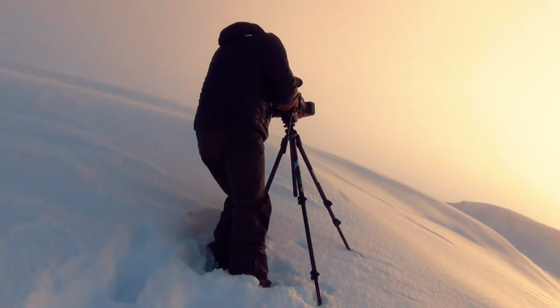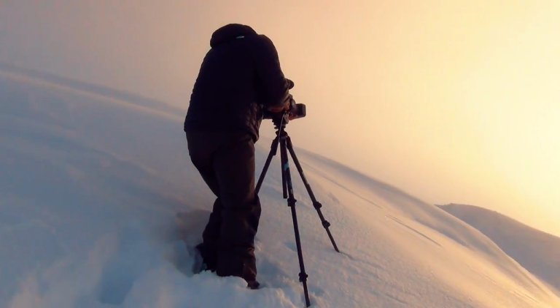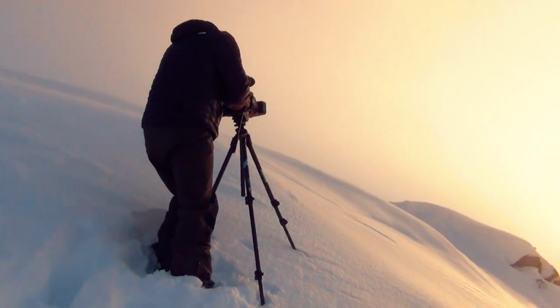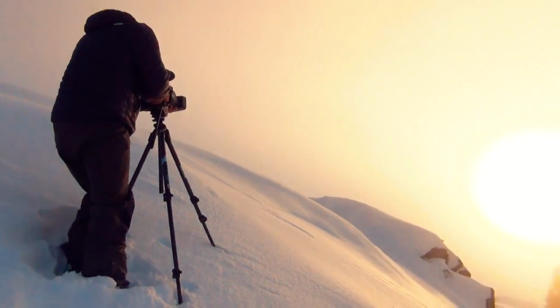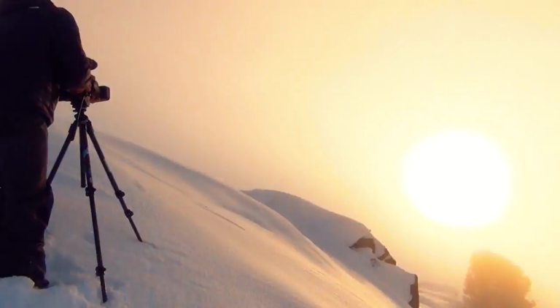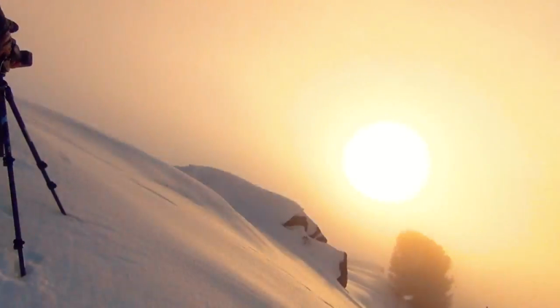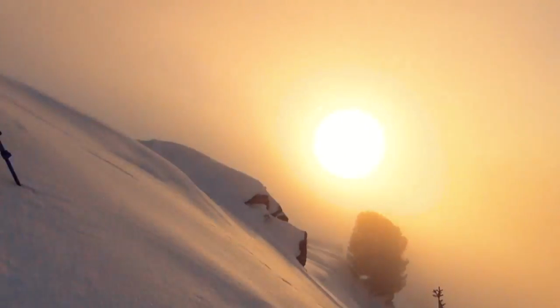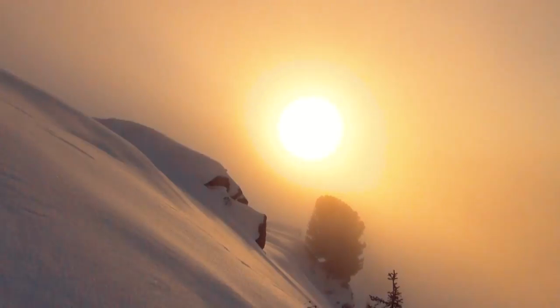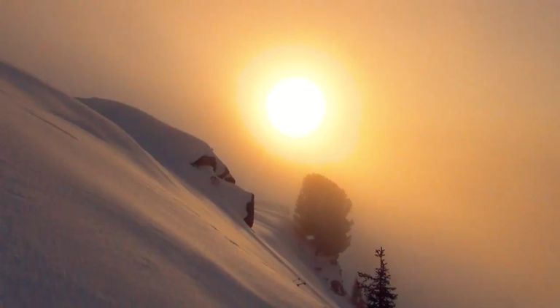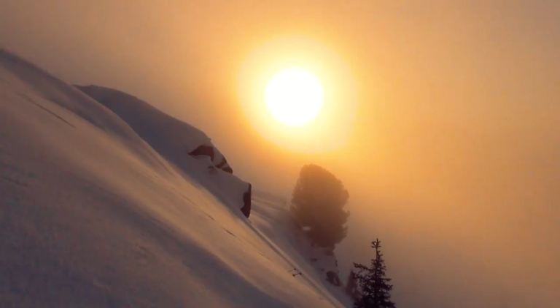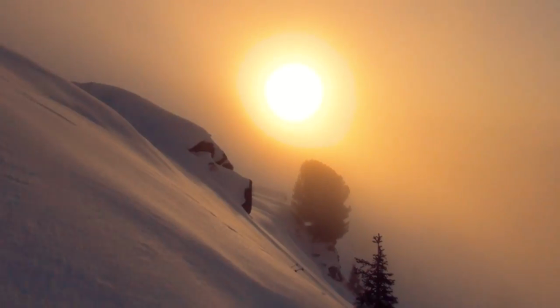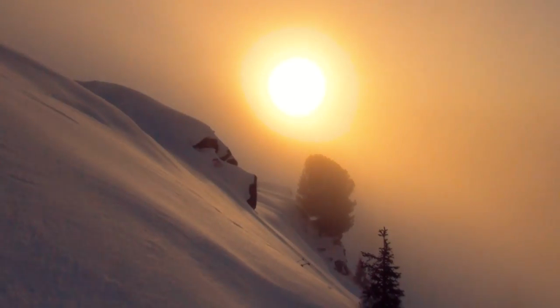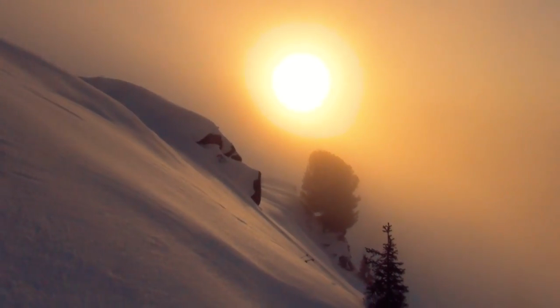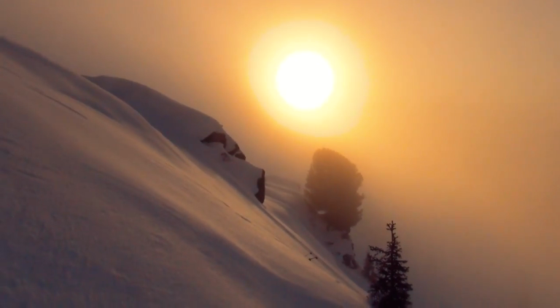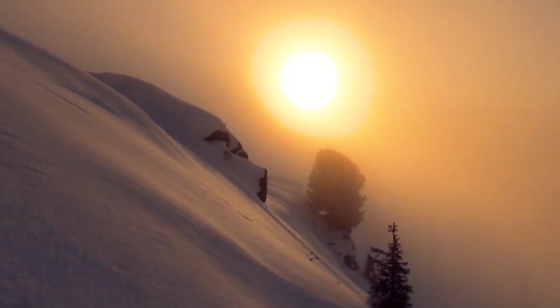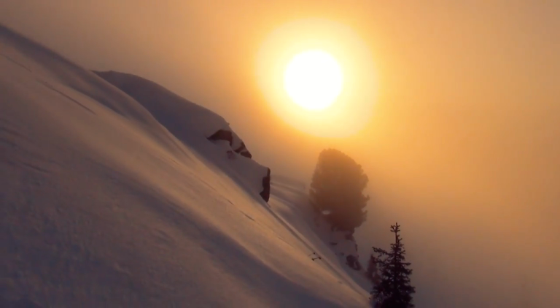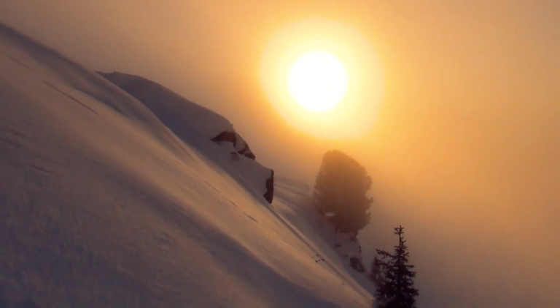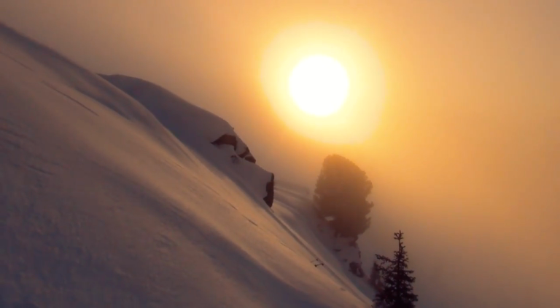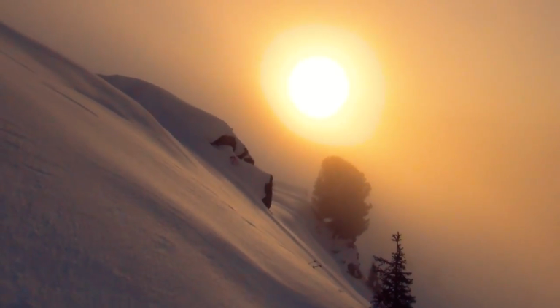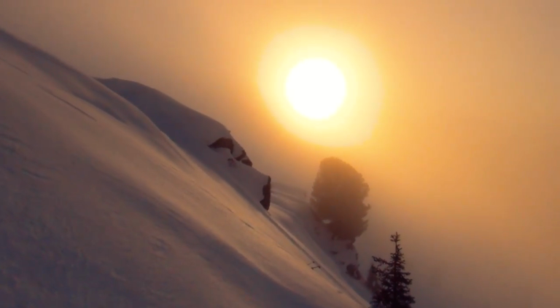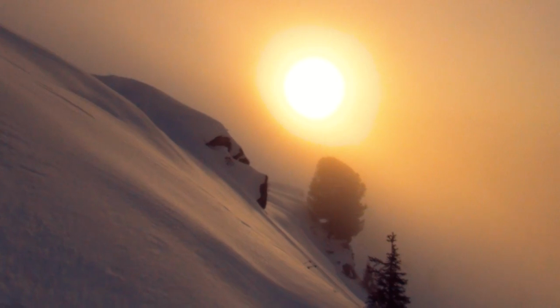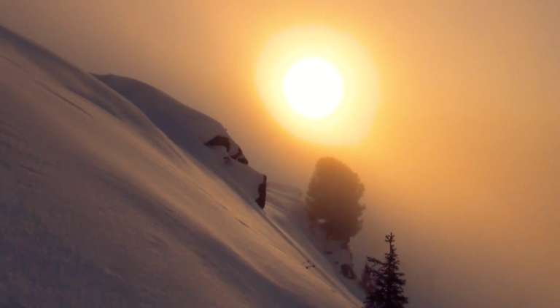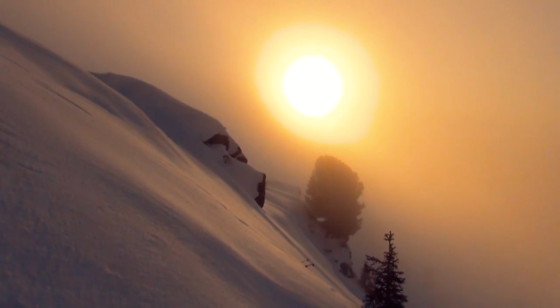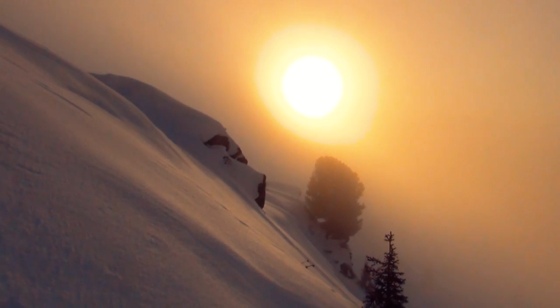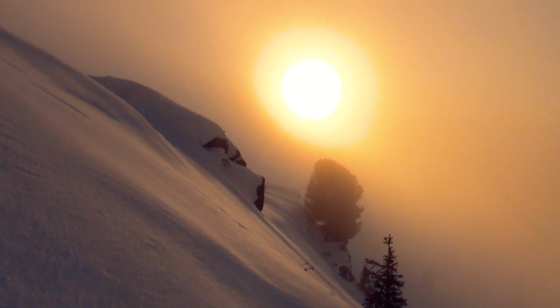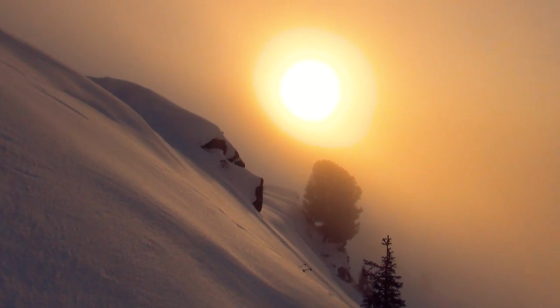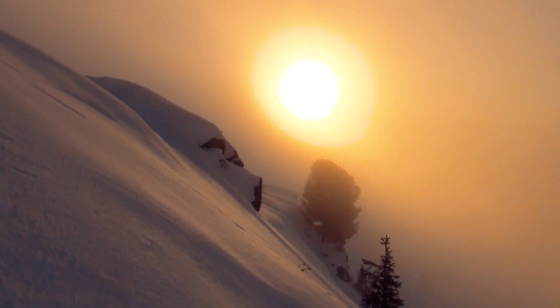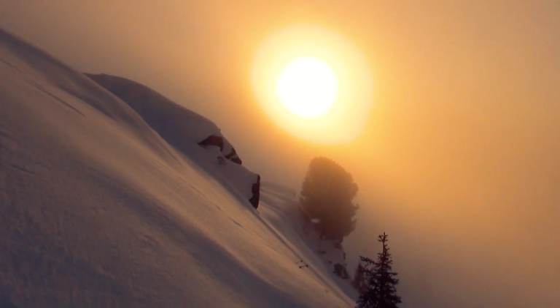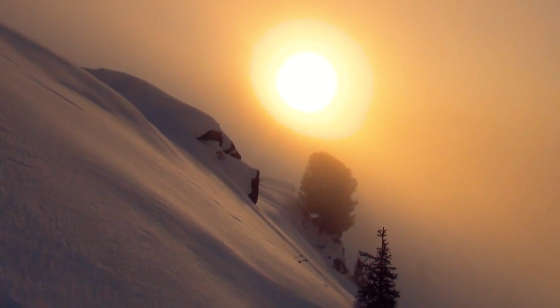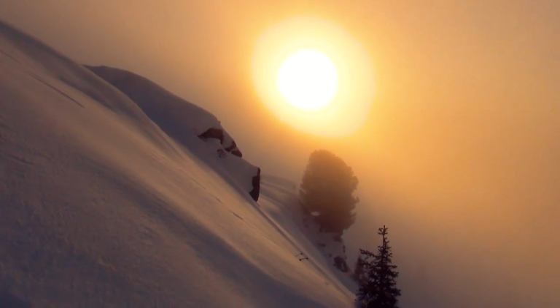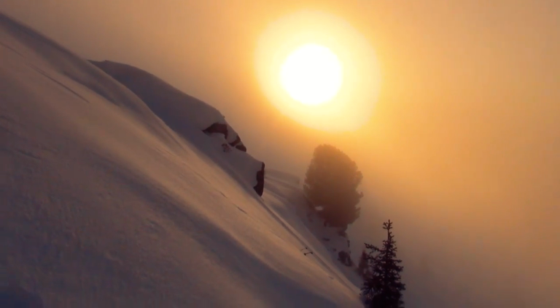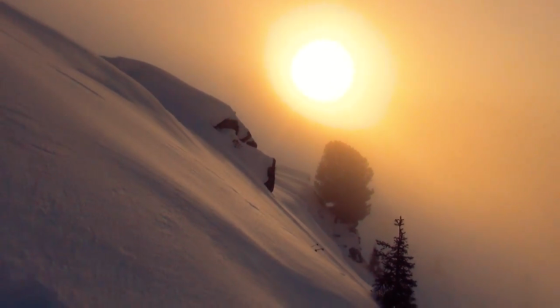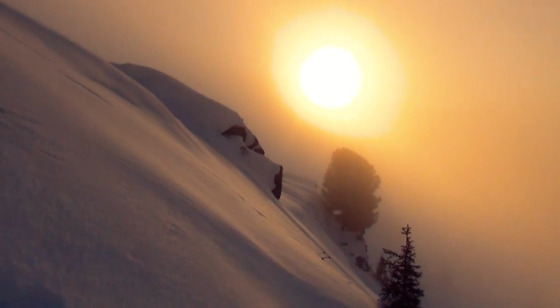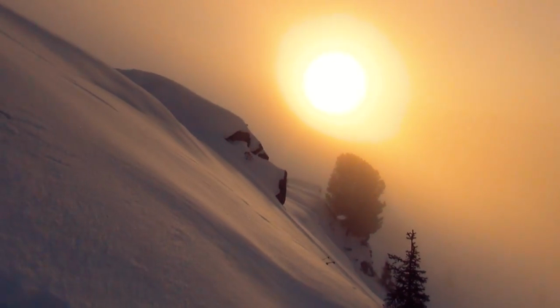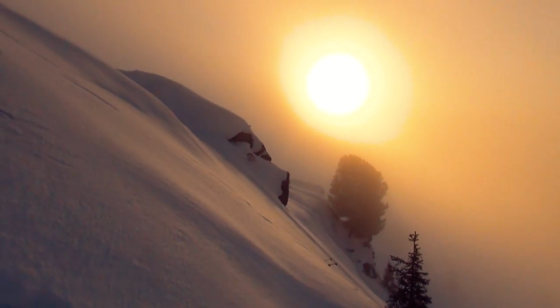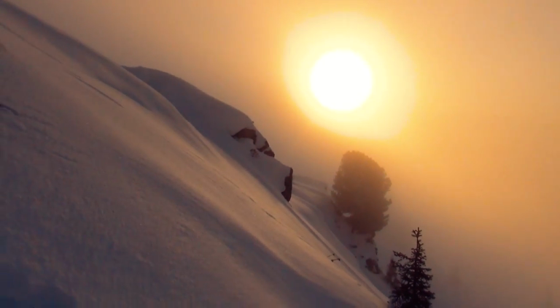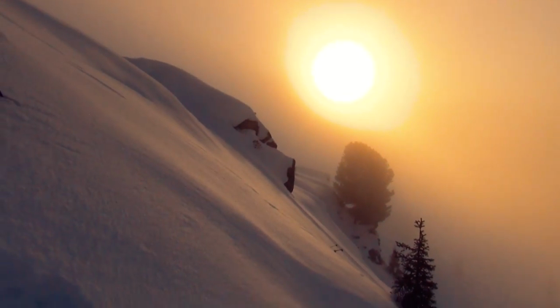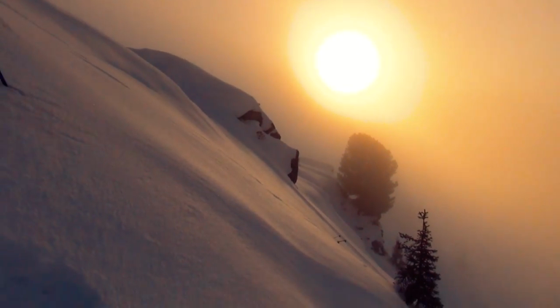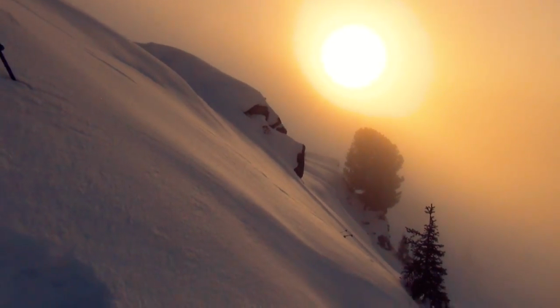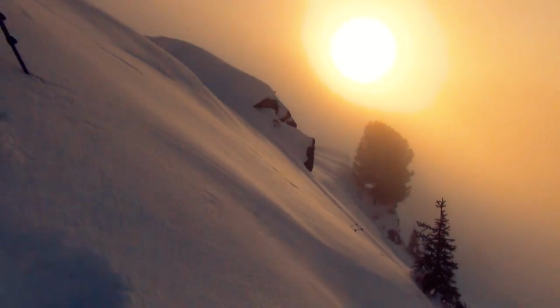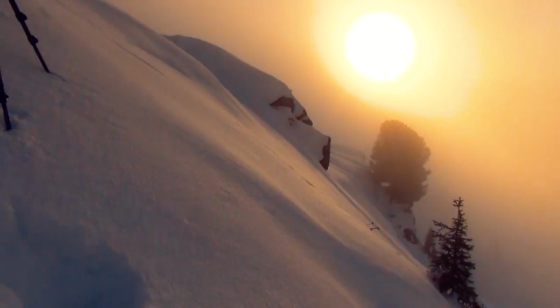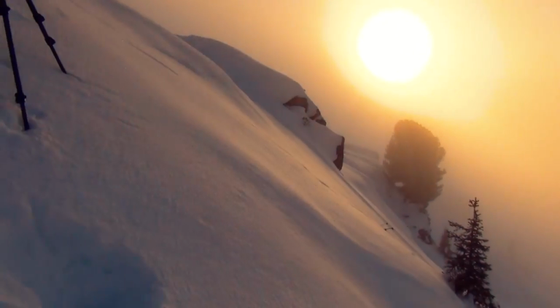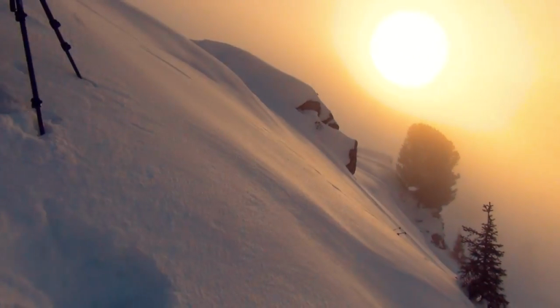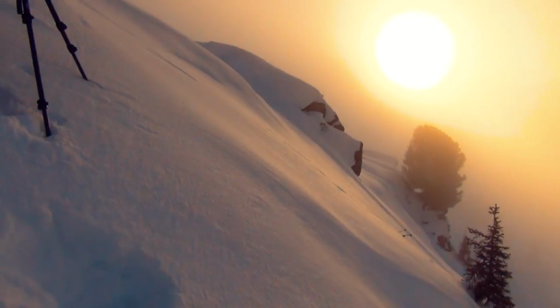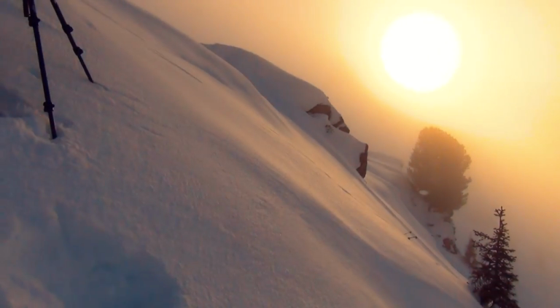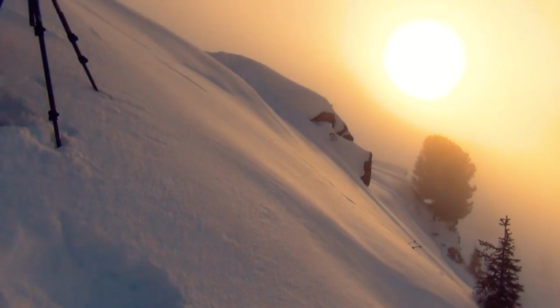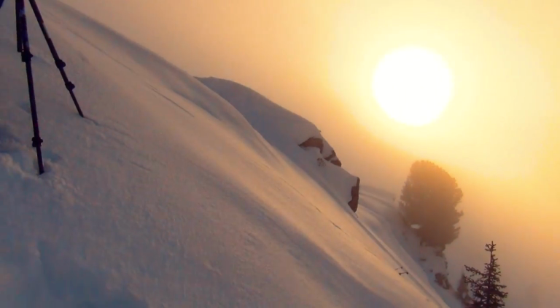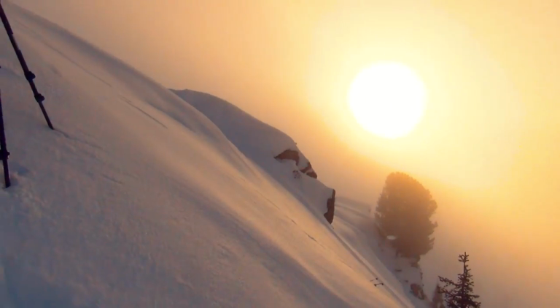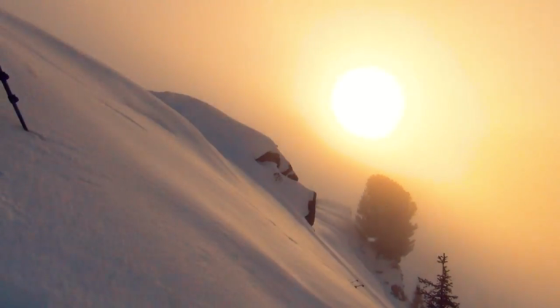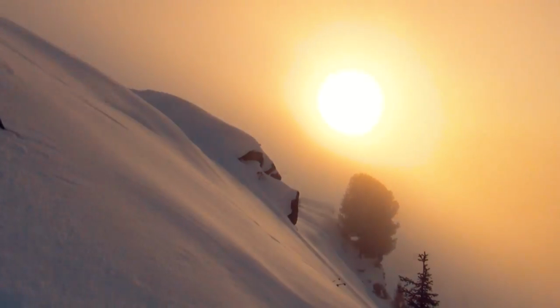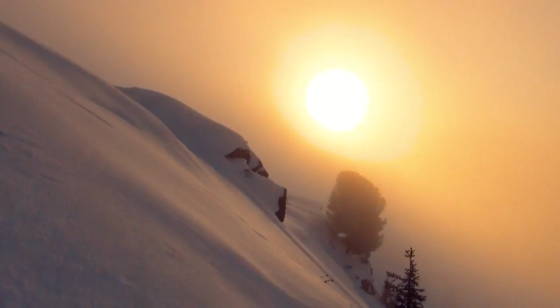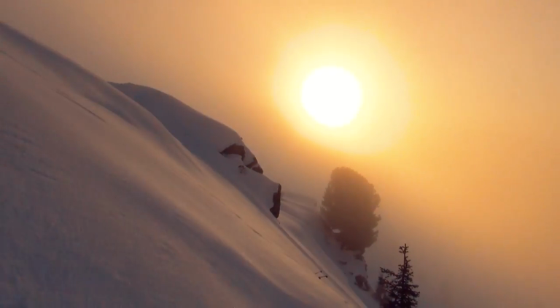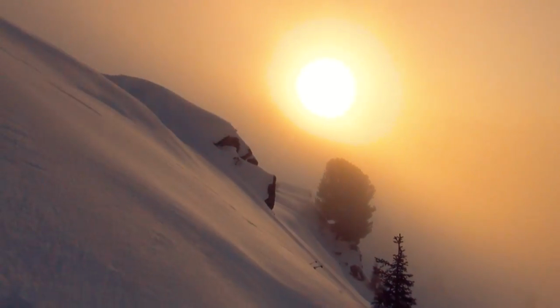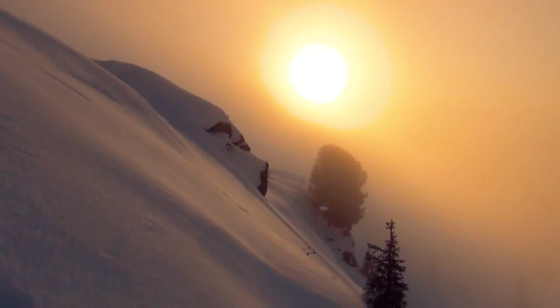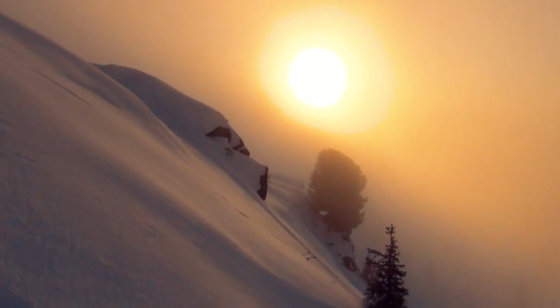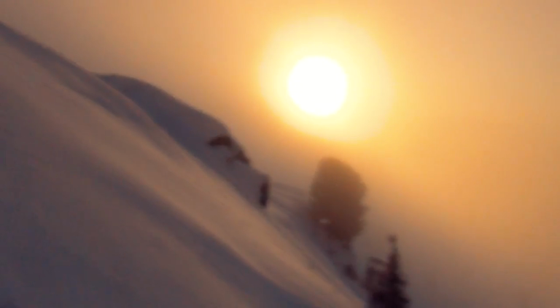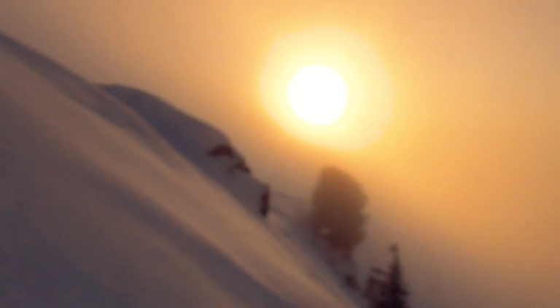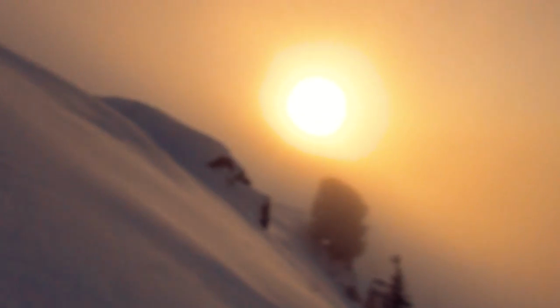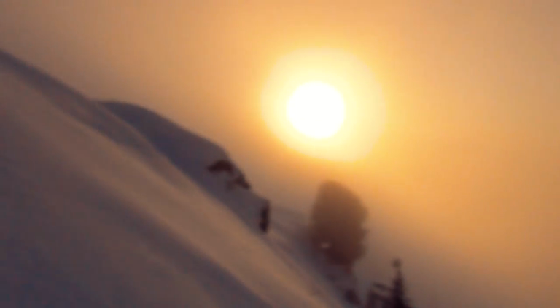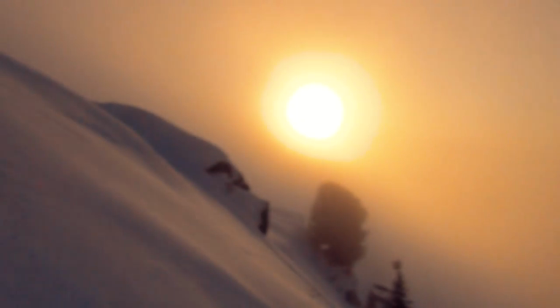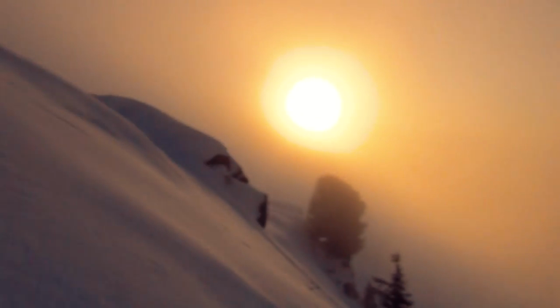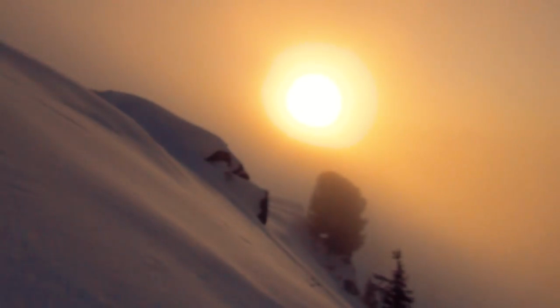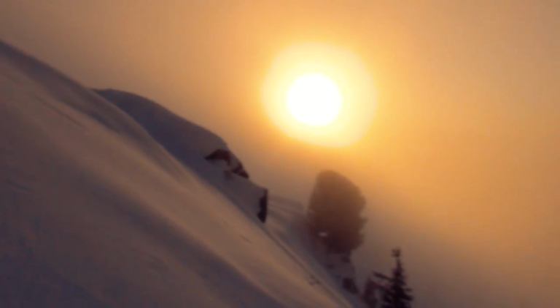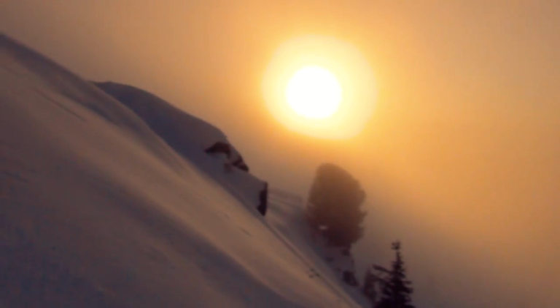Since it was sunset and the light was so orange and crazy, I used the color film instead of black and white film.